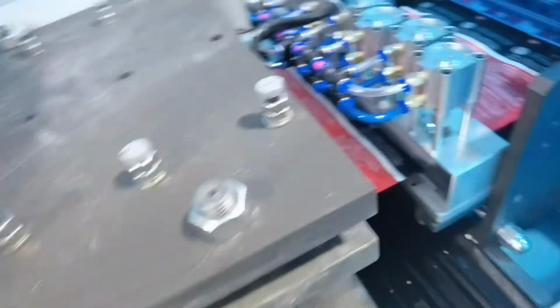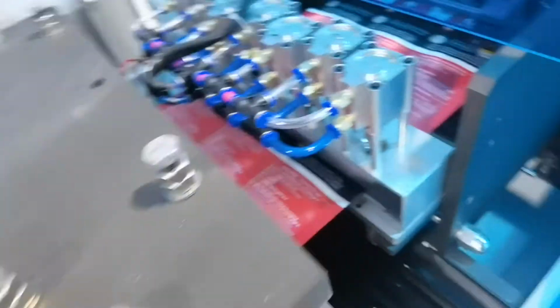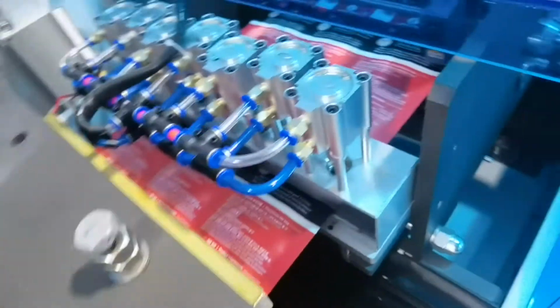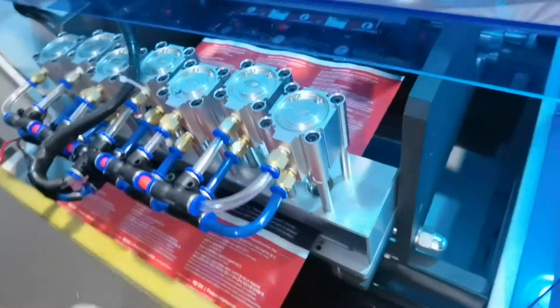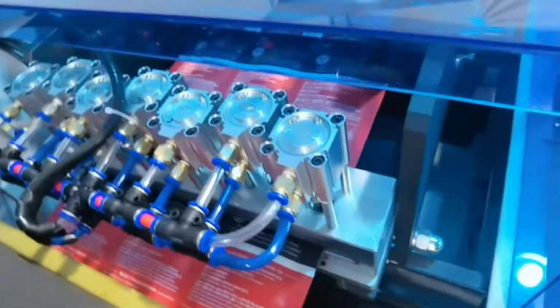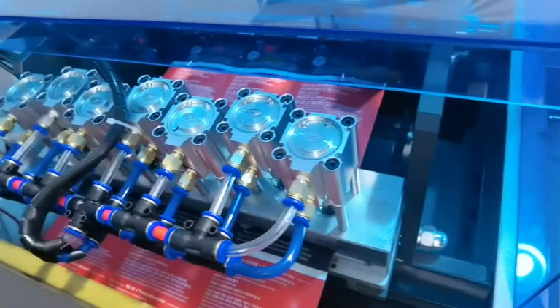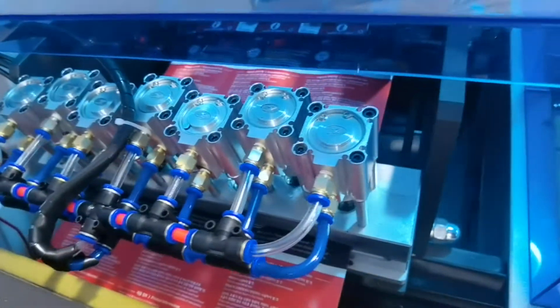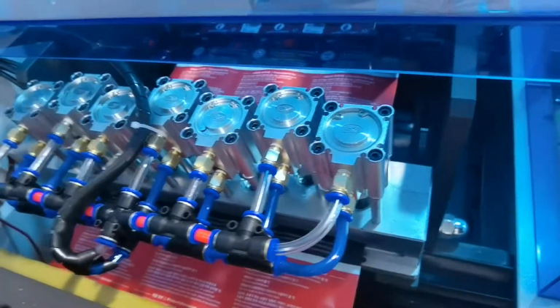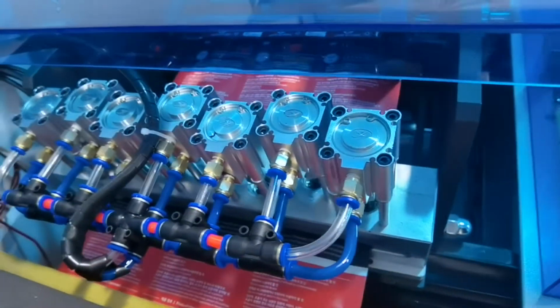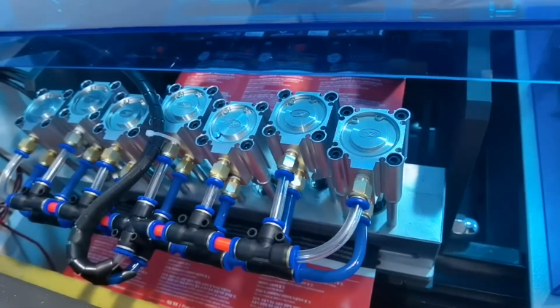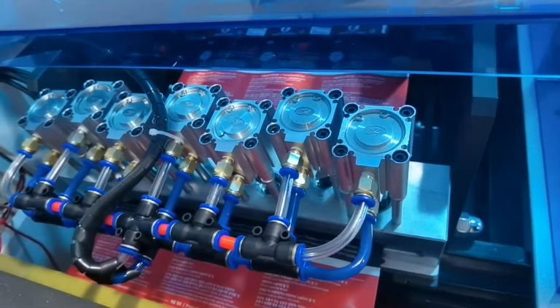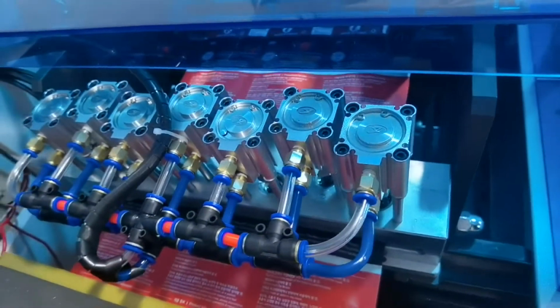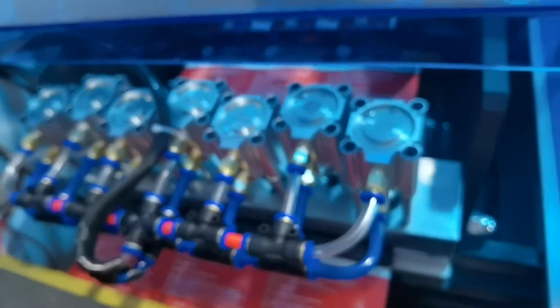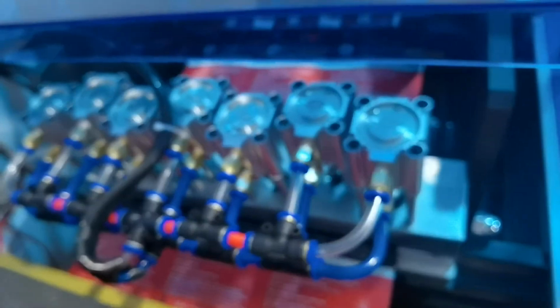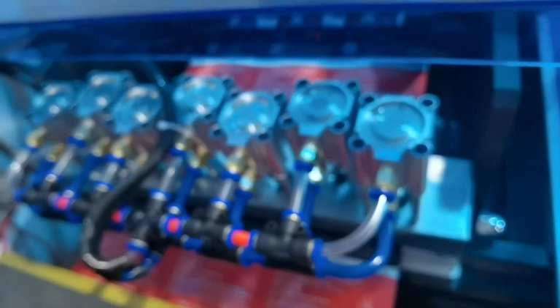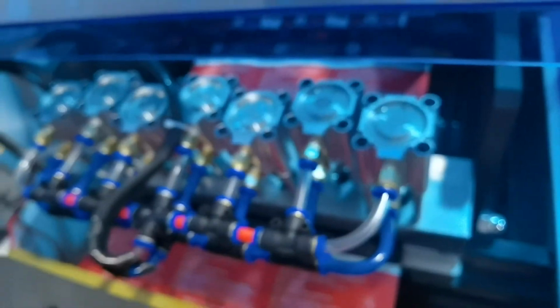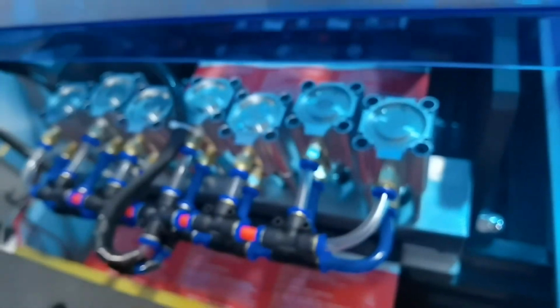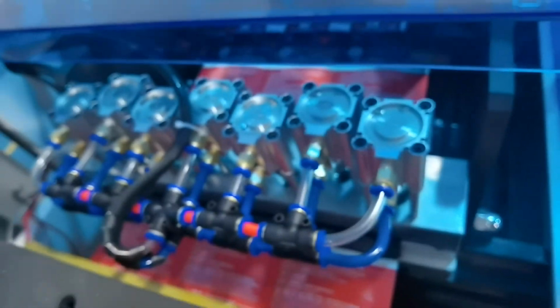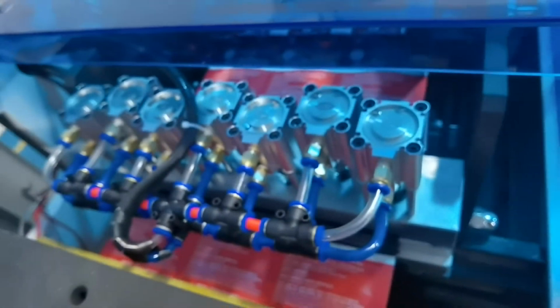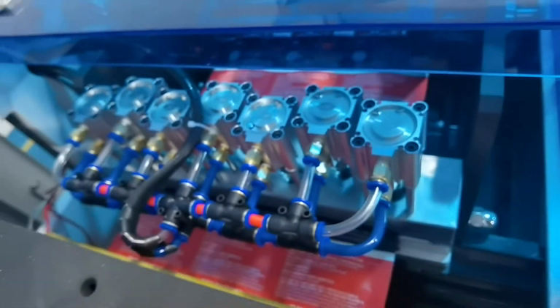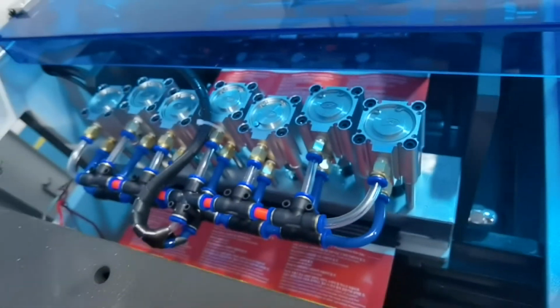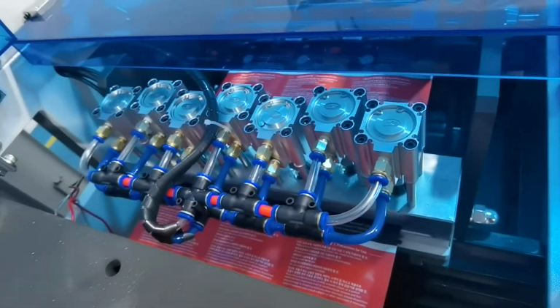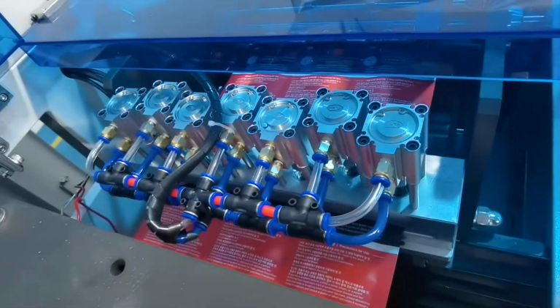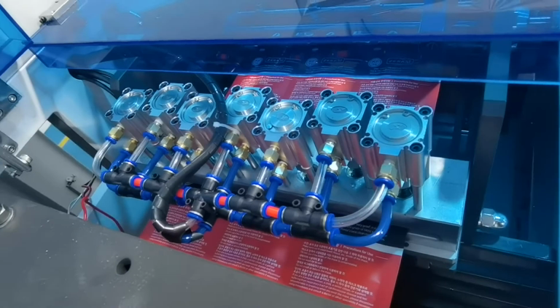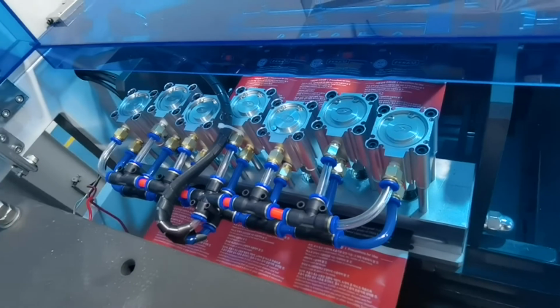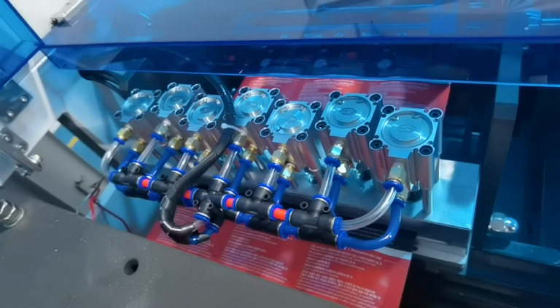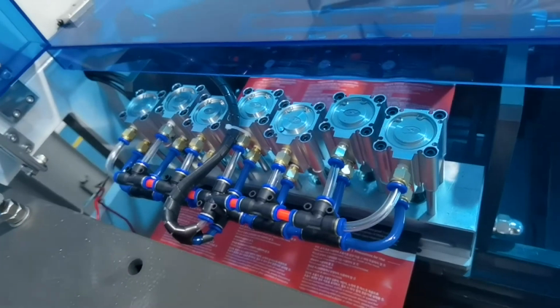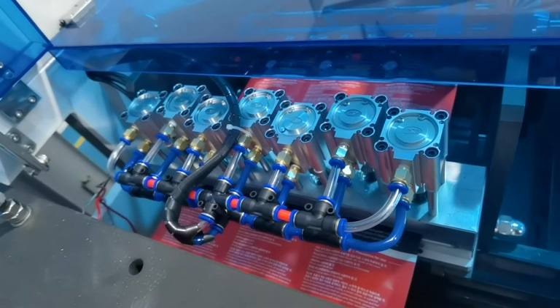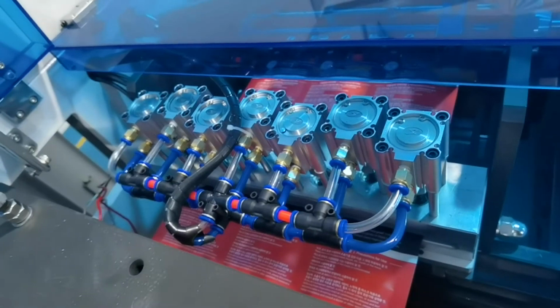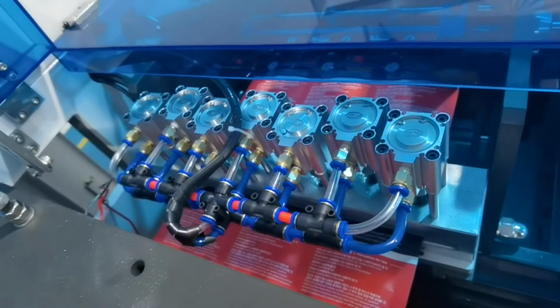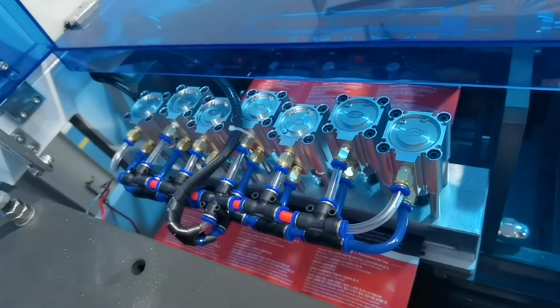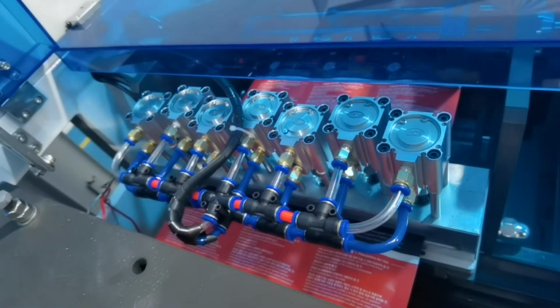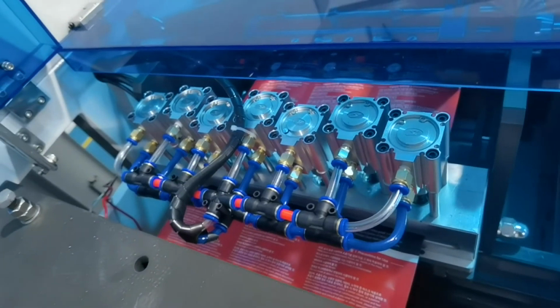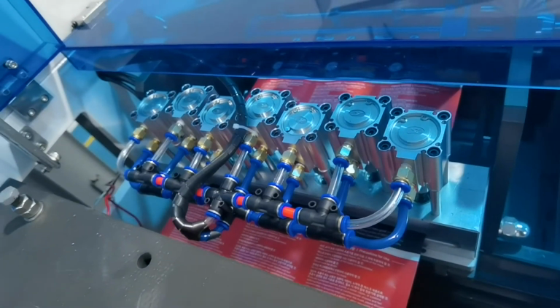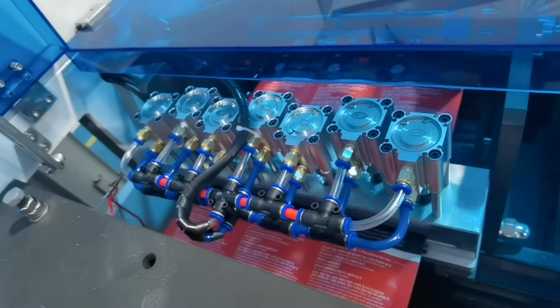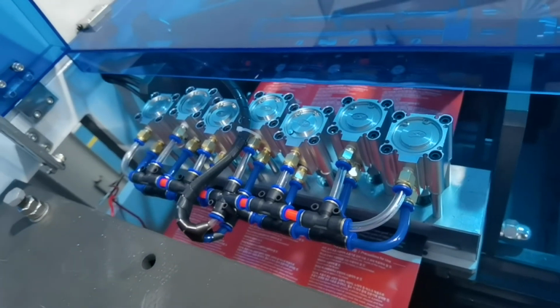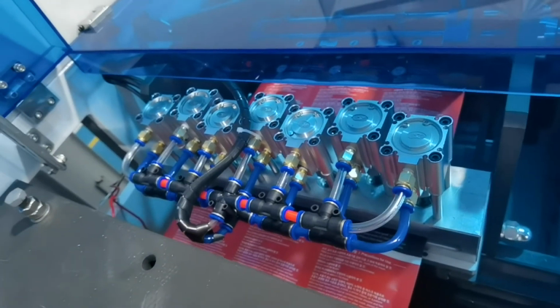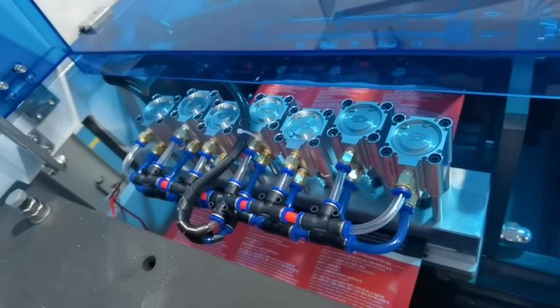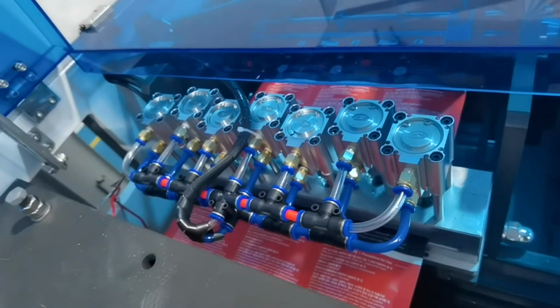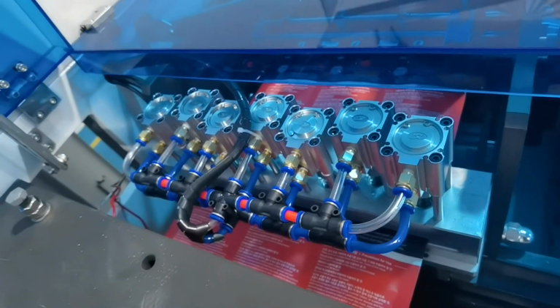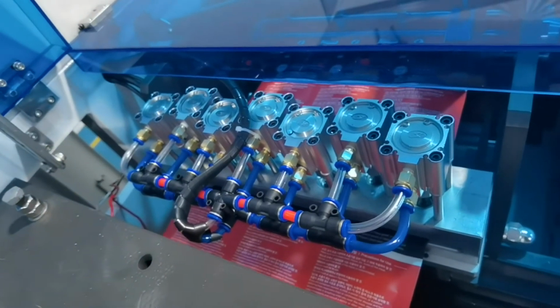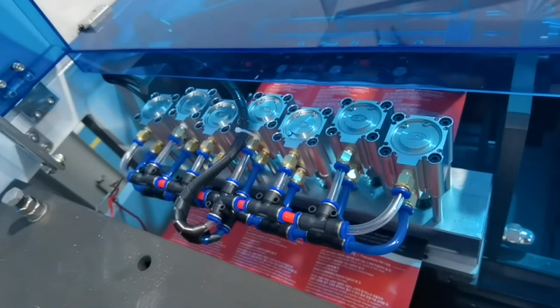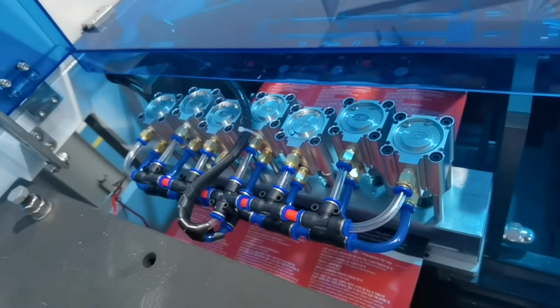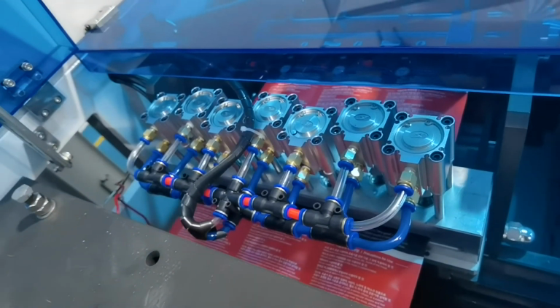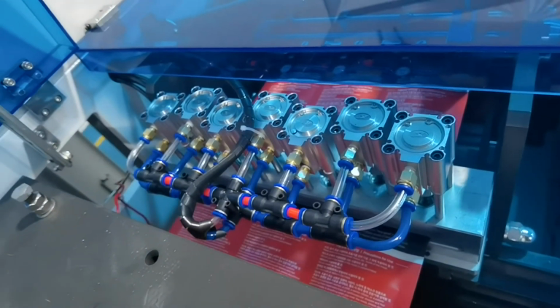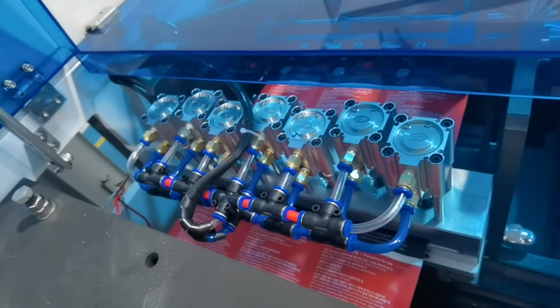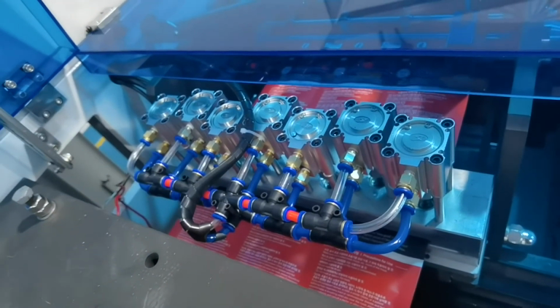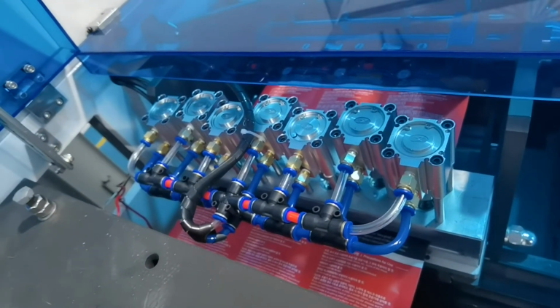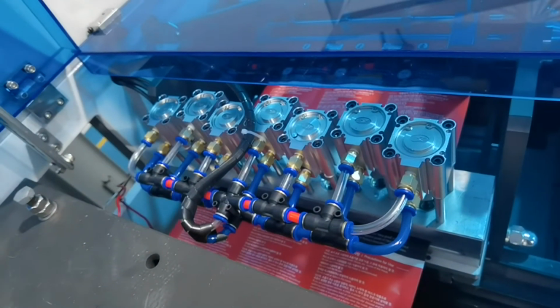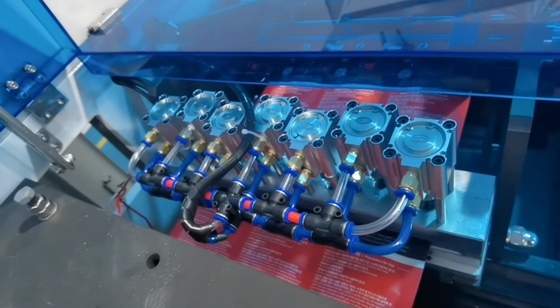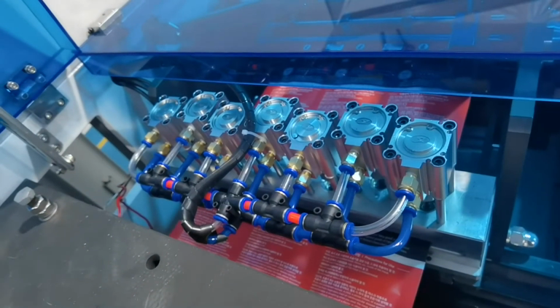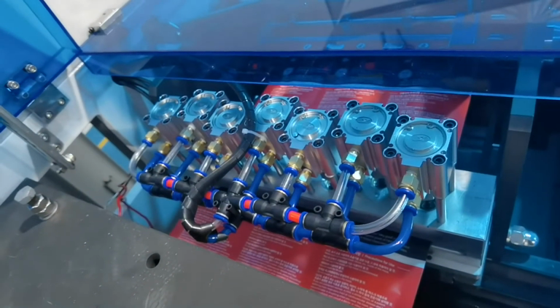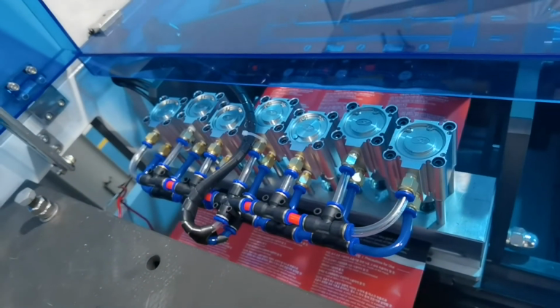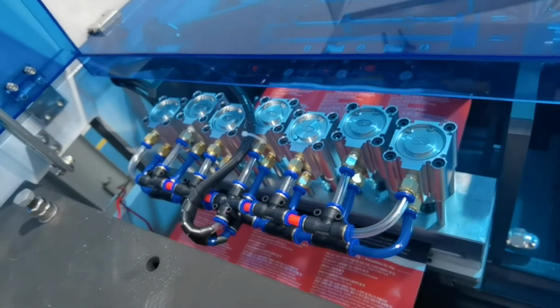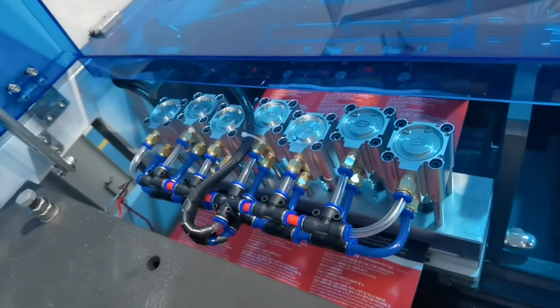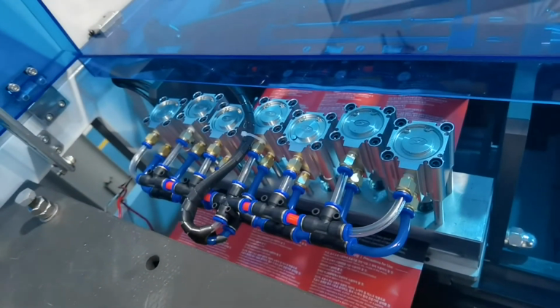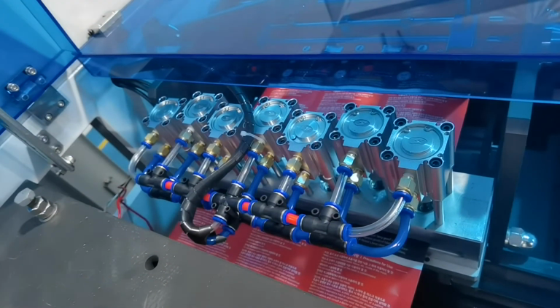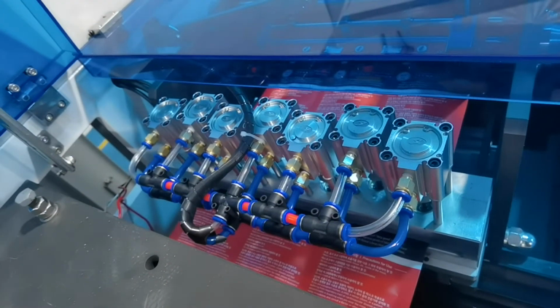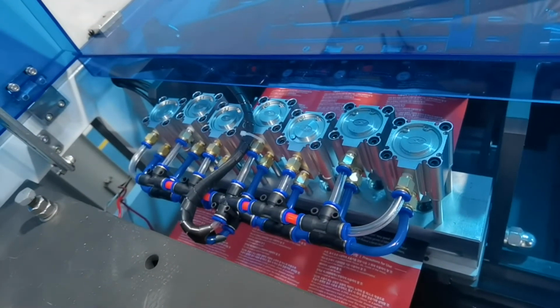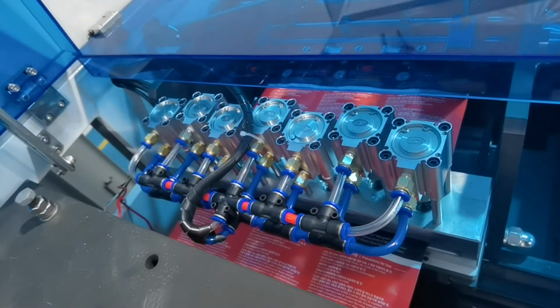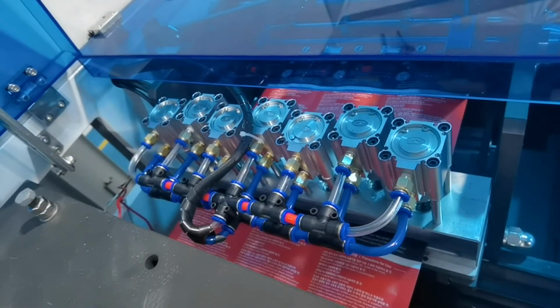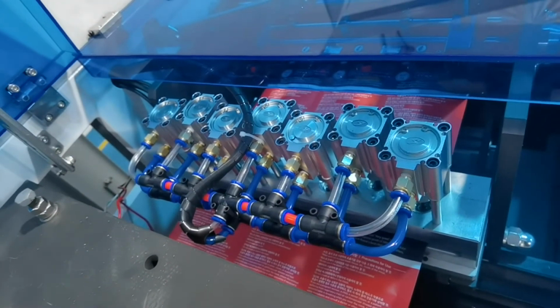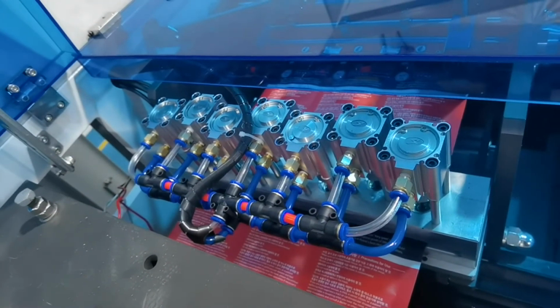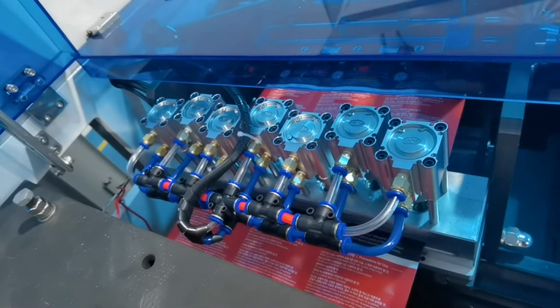And this part — this cycling mechanism is for the punching, for the middle hole and the side hole.